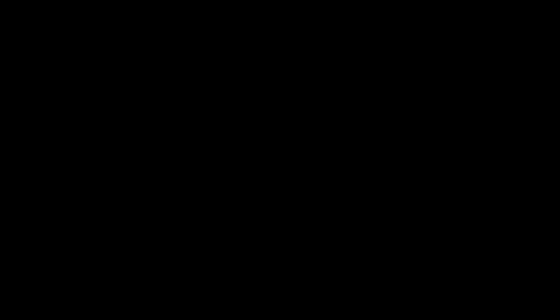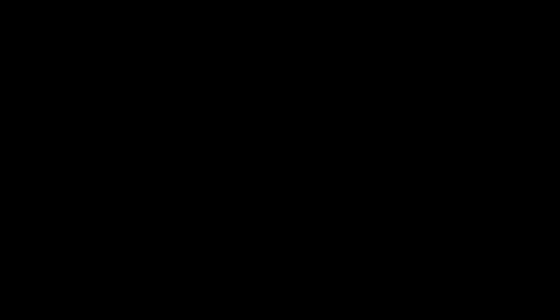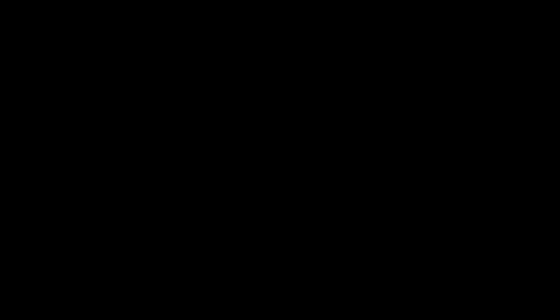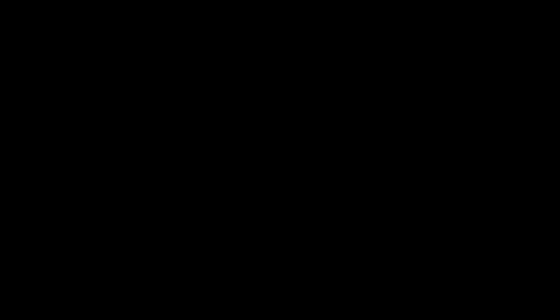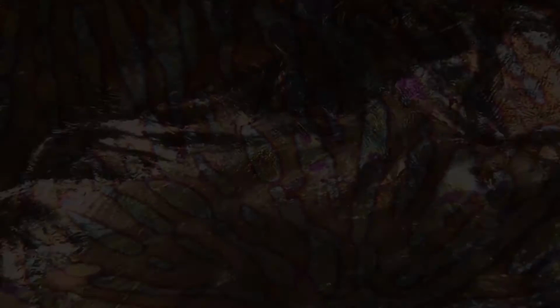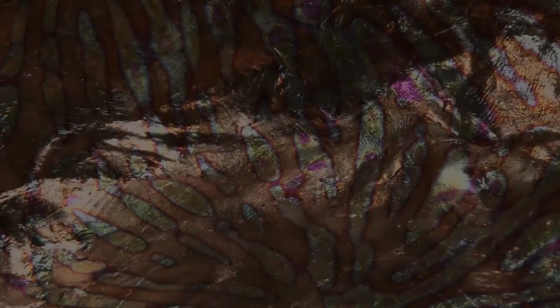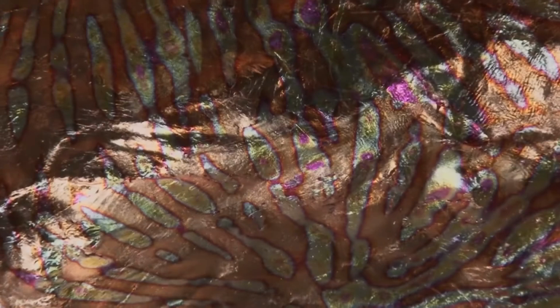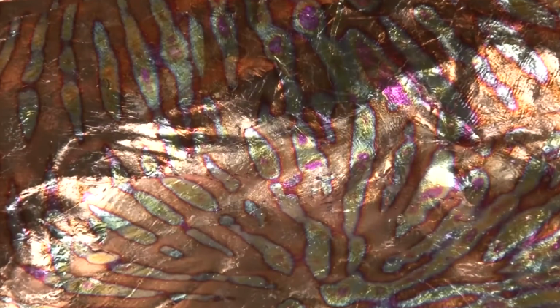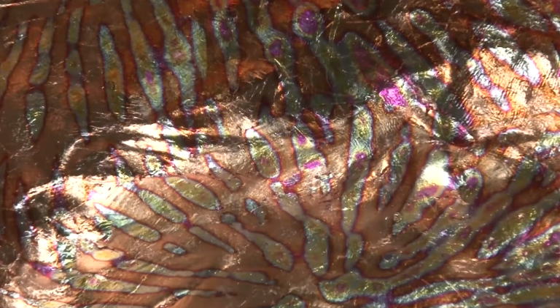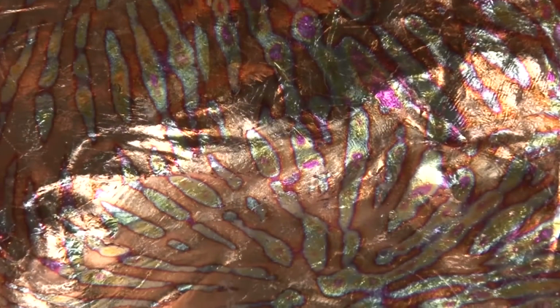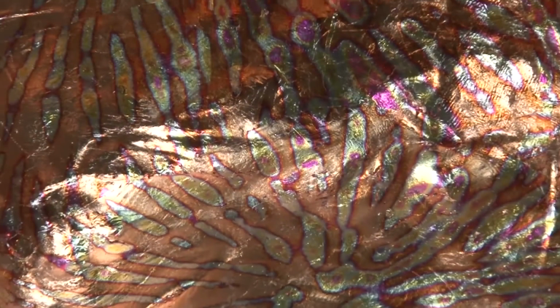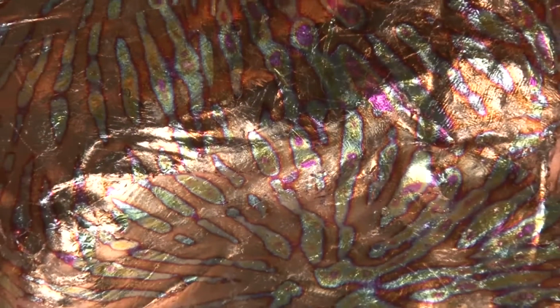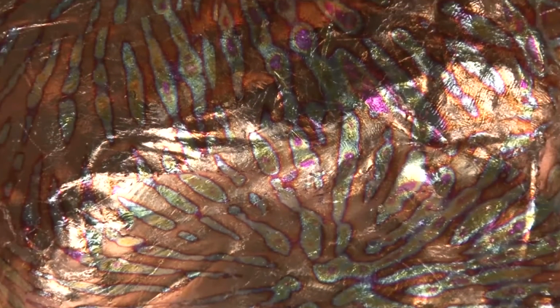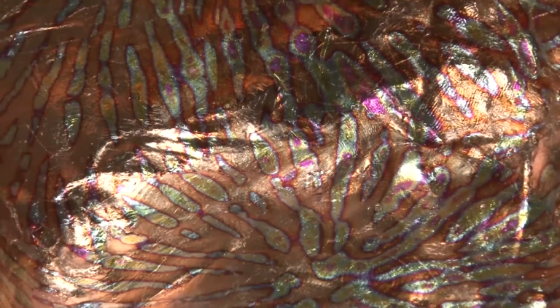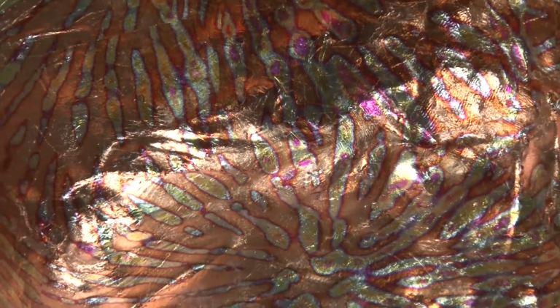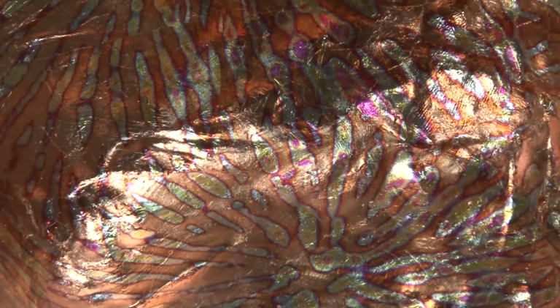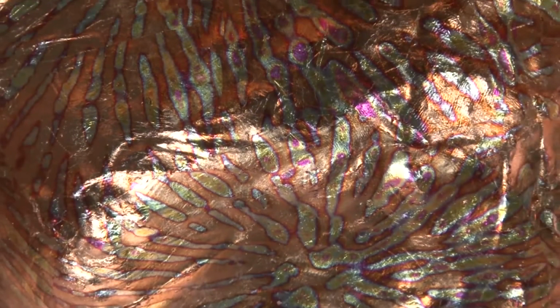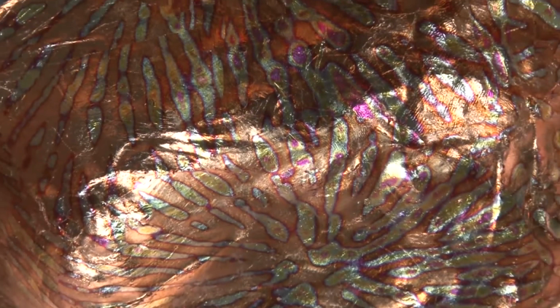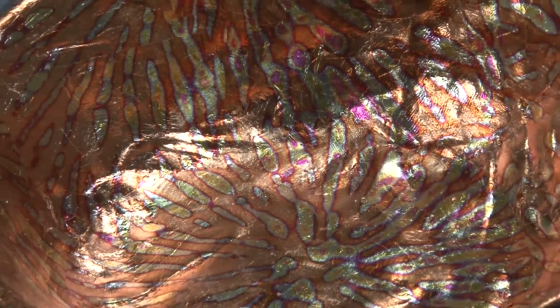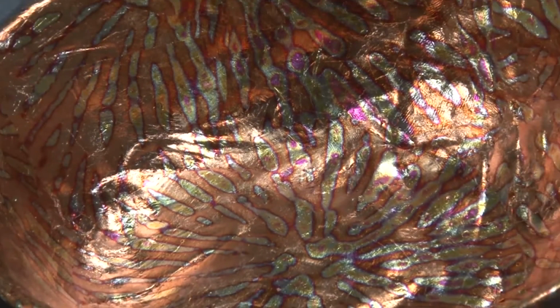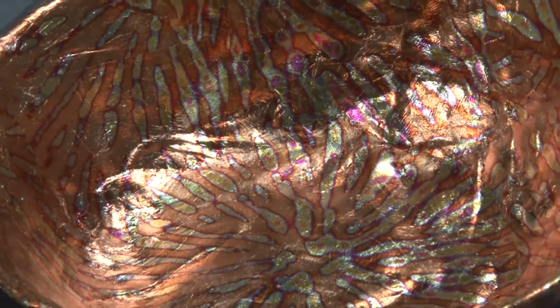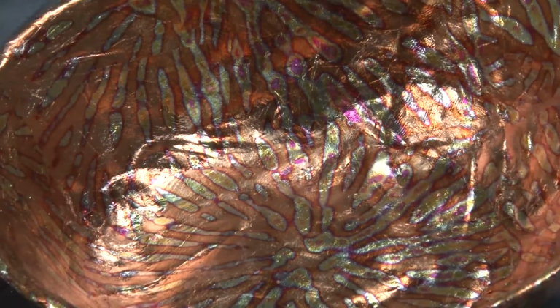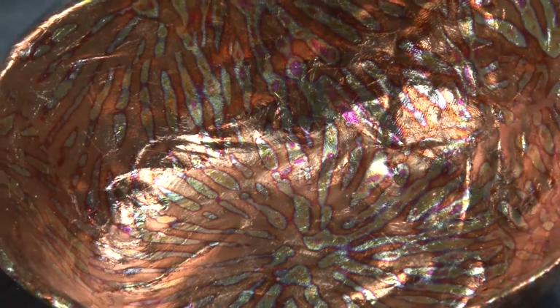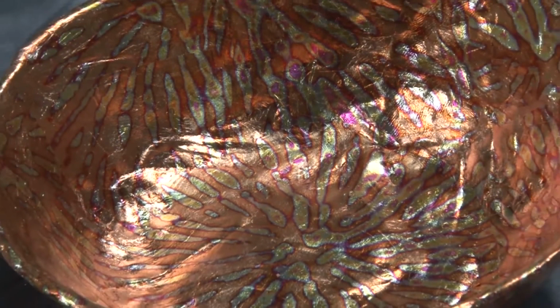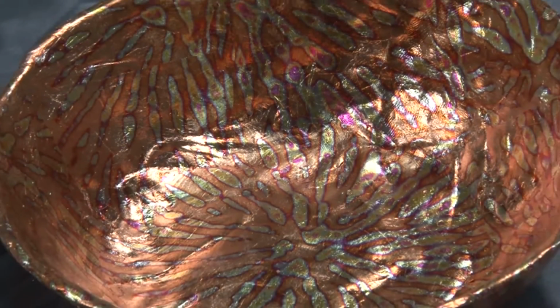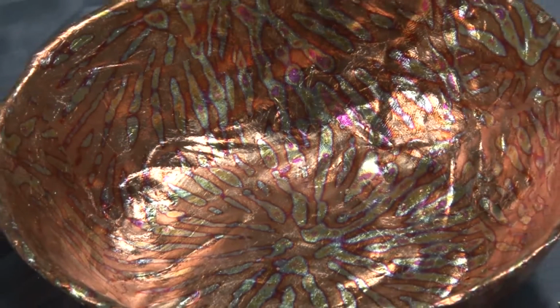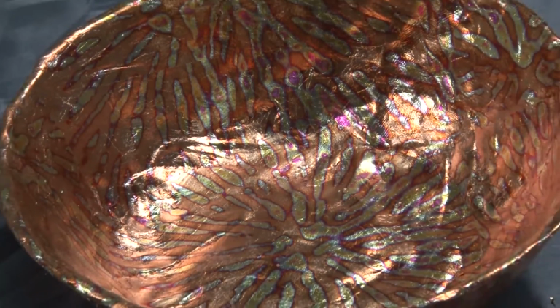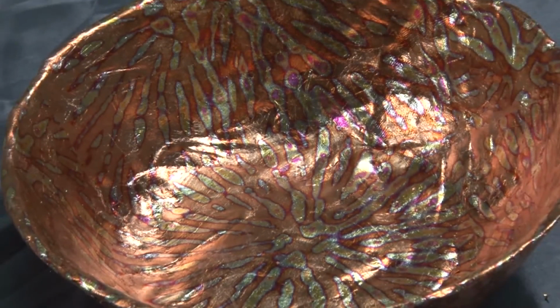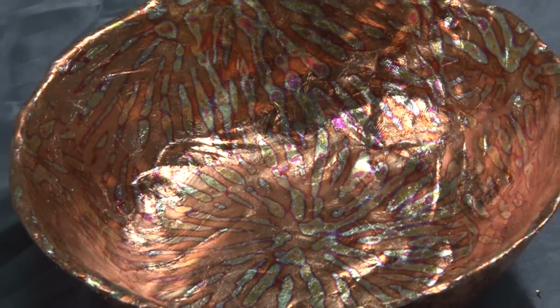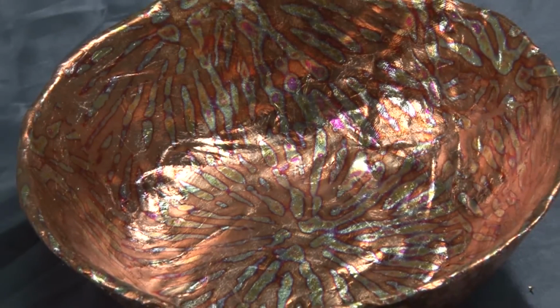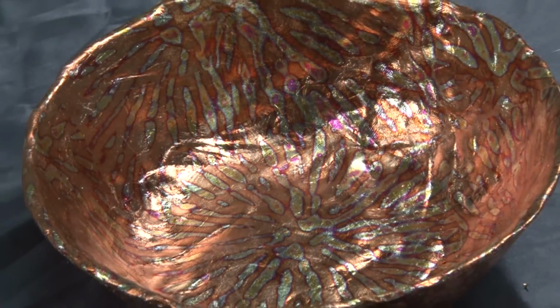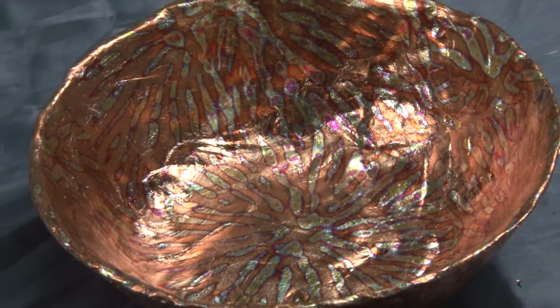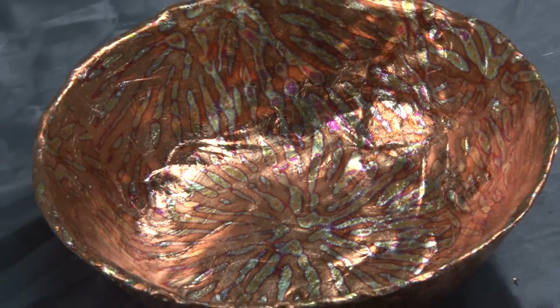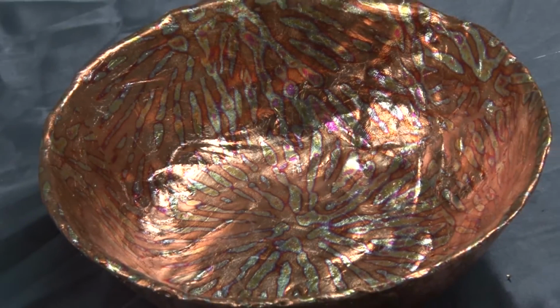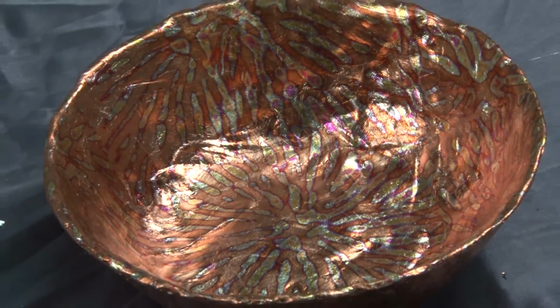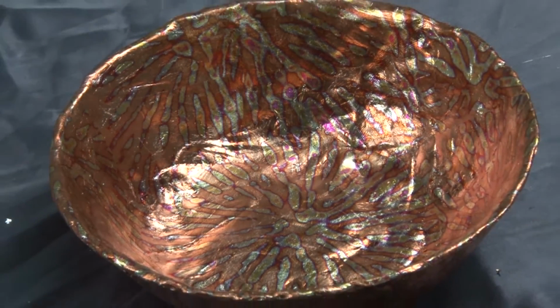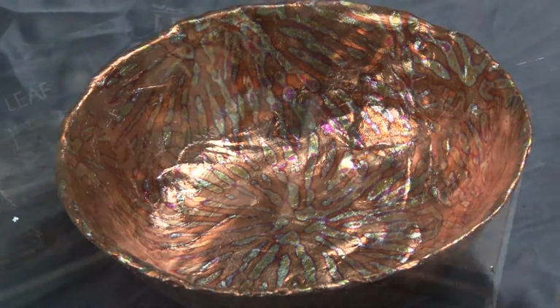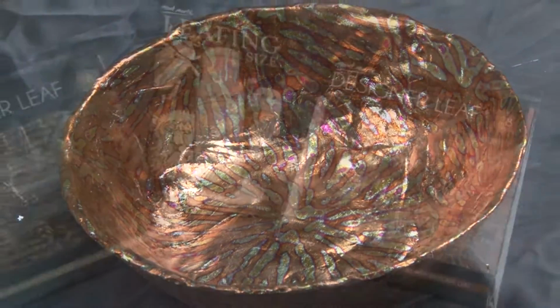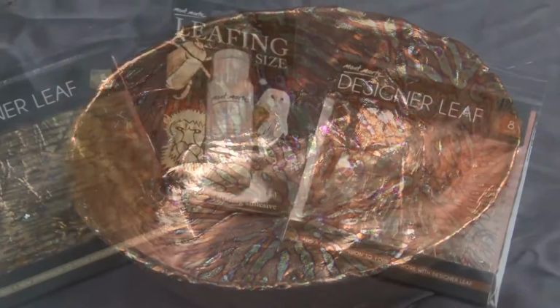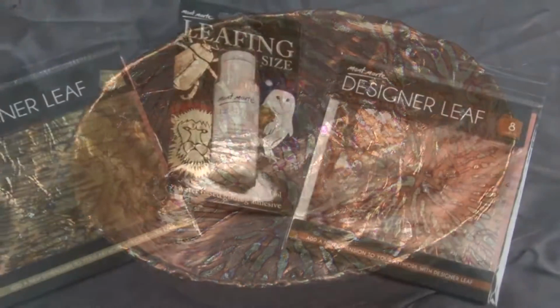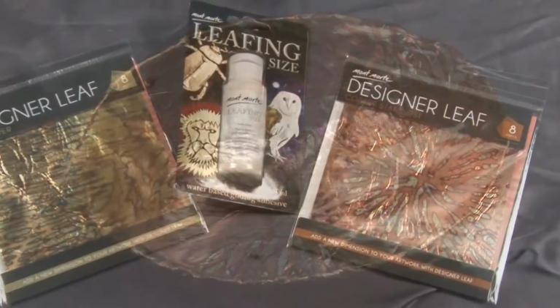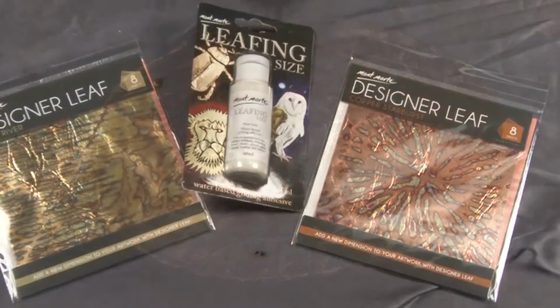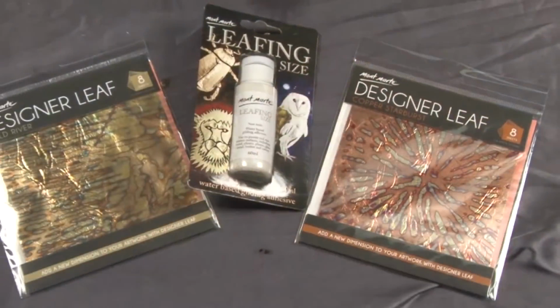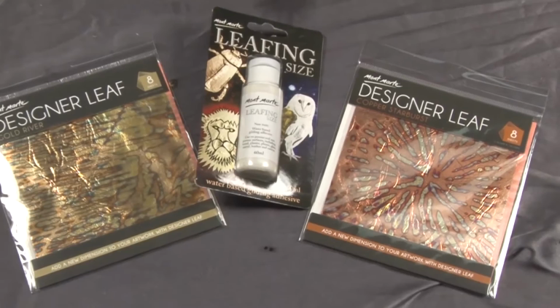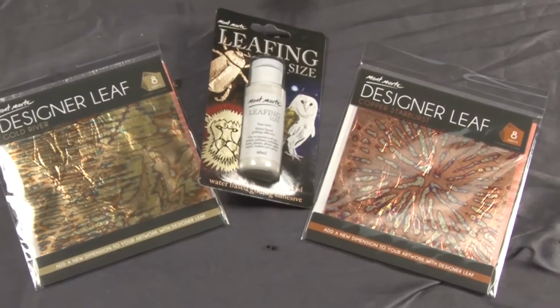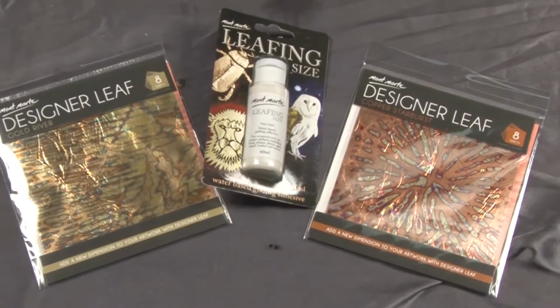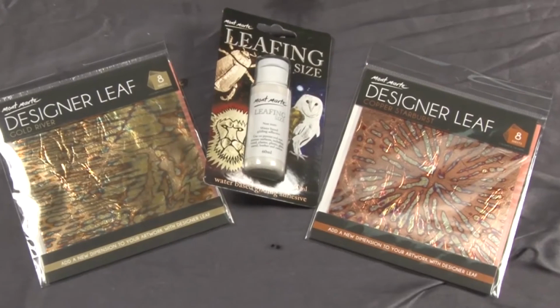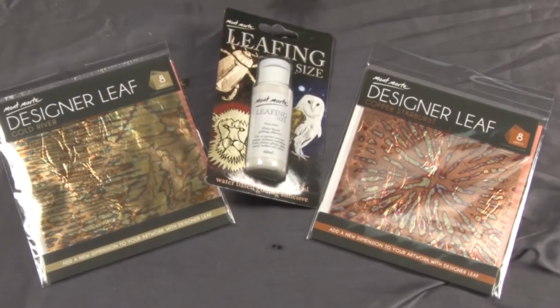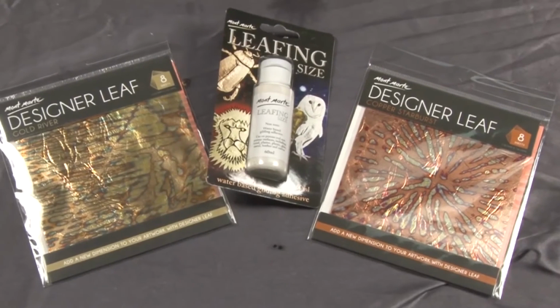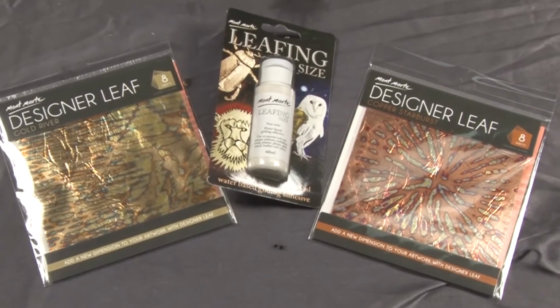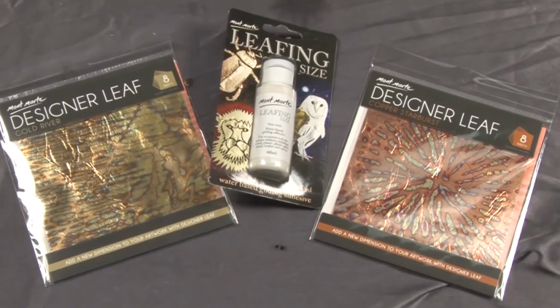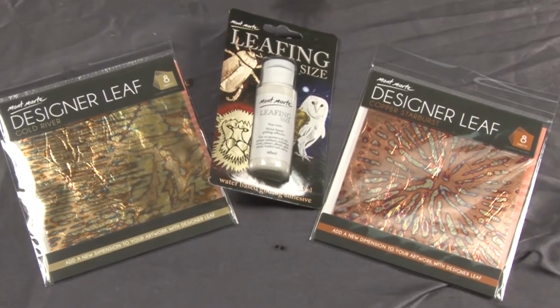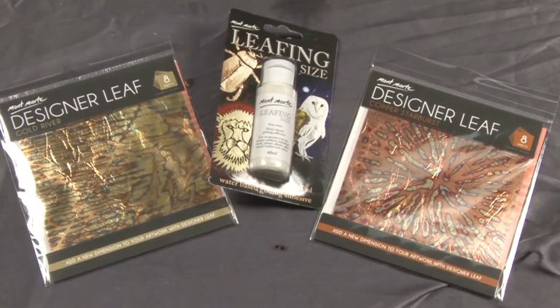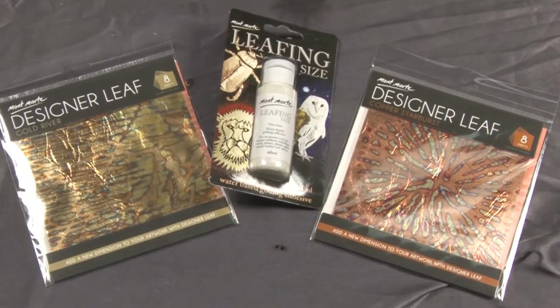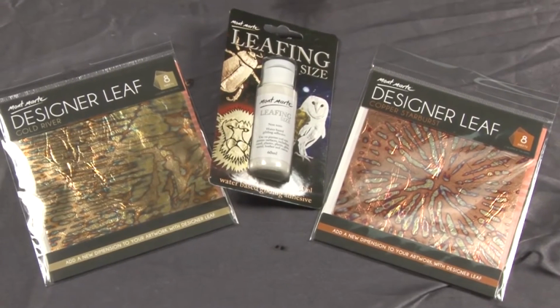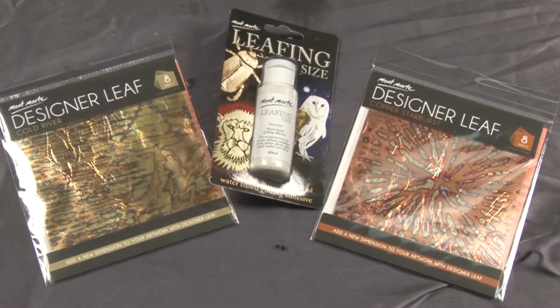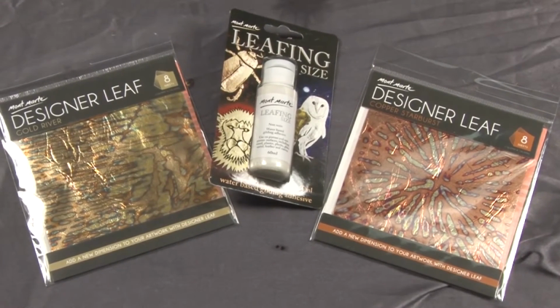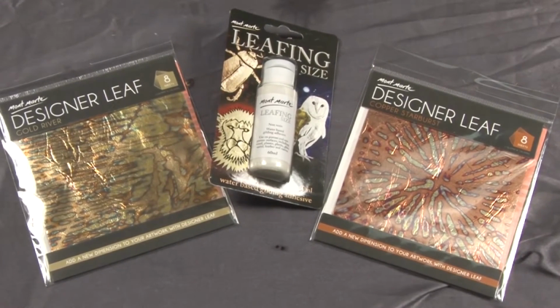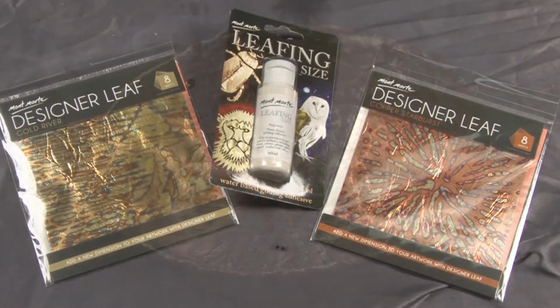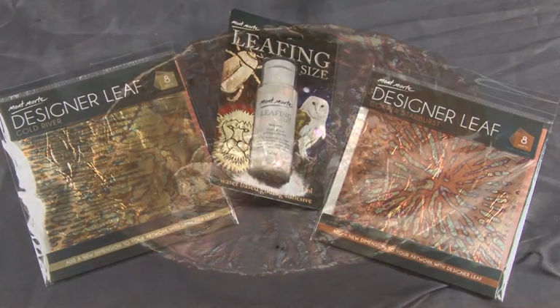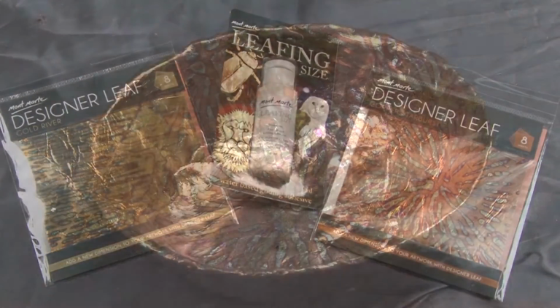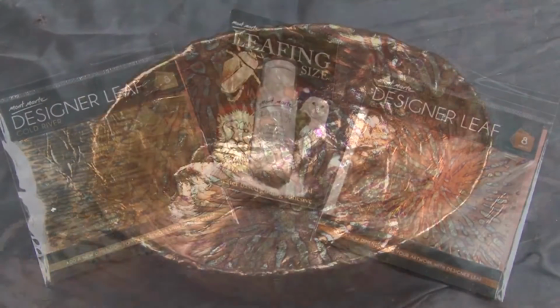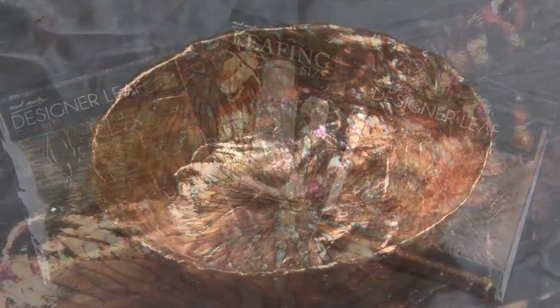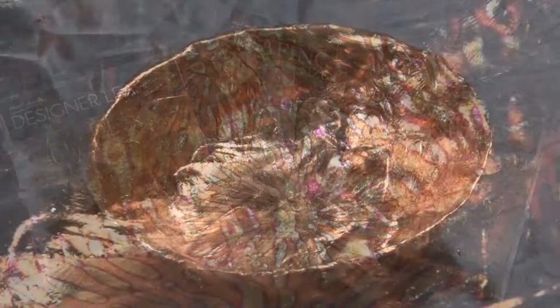Have a look at the beautiful patterning on this bowl. It's designer leaf and I'll be showing you how easy it is to do.